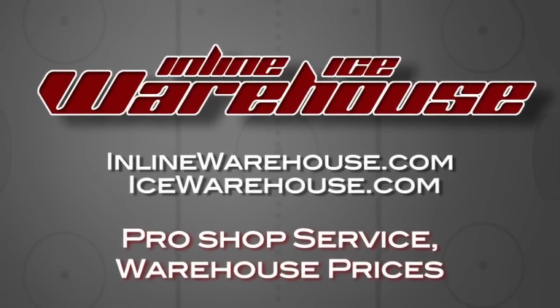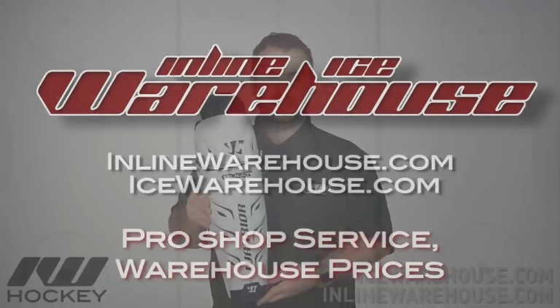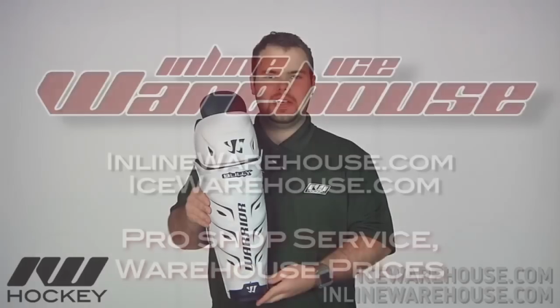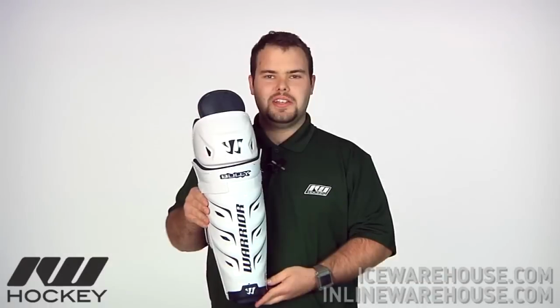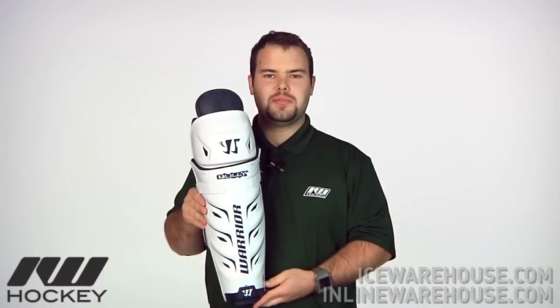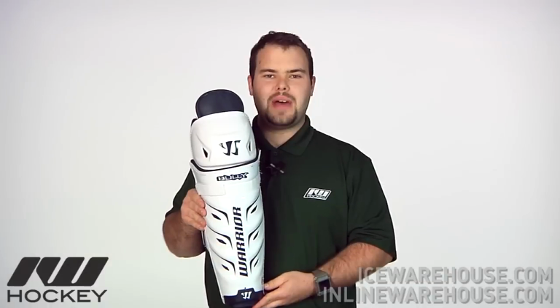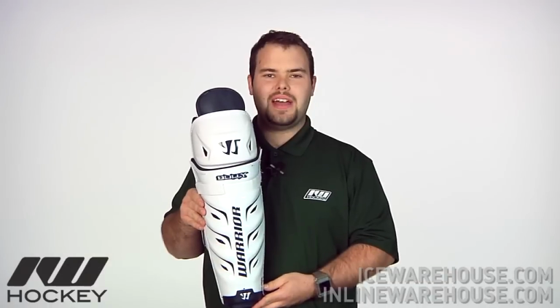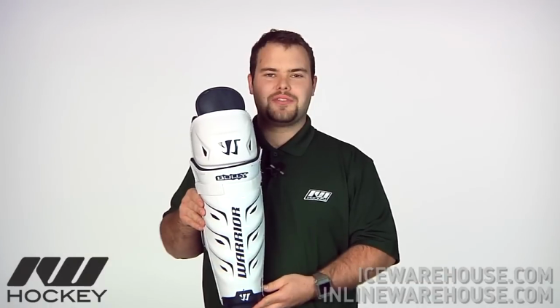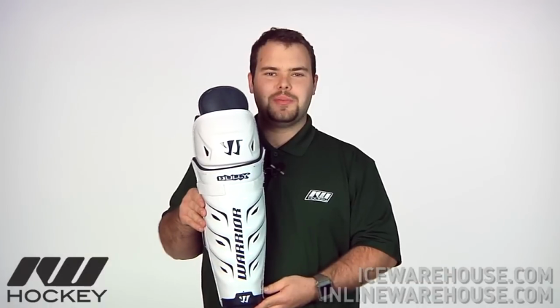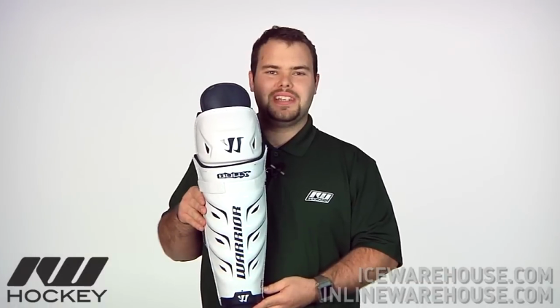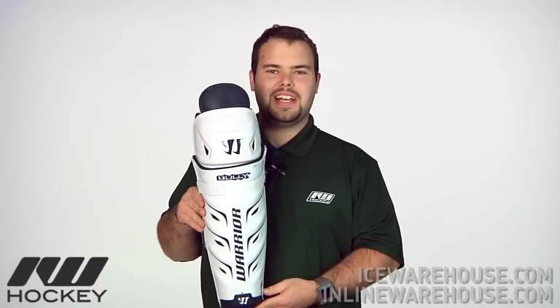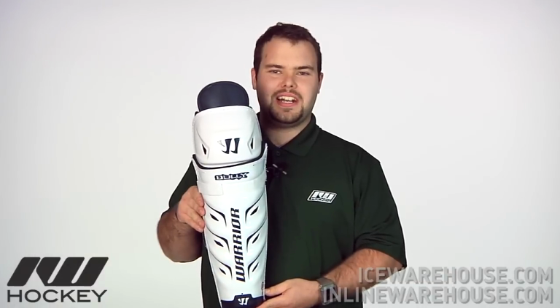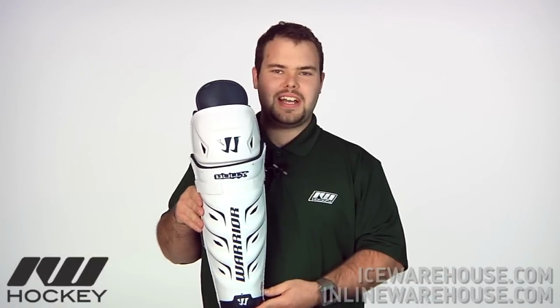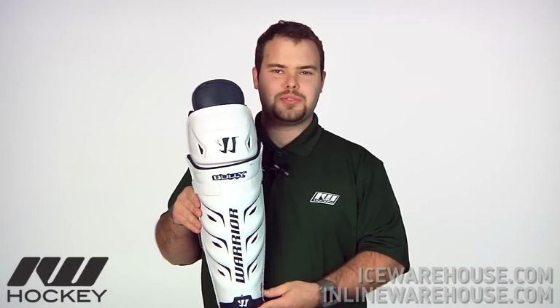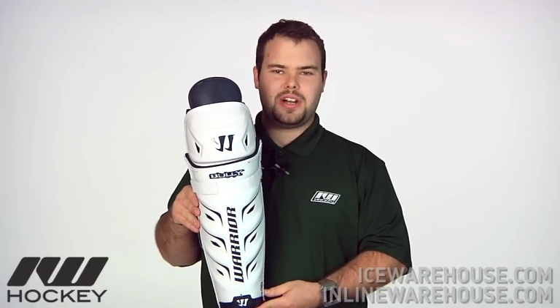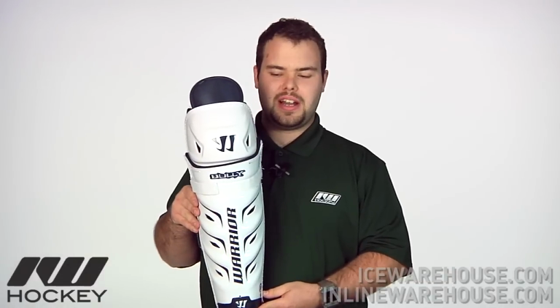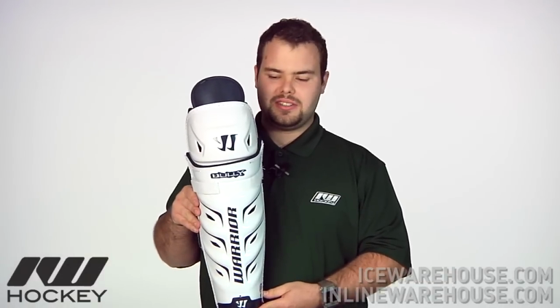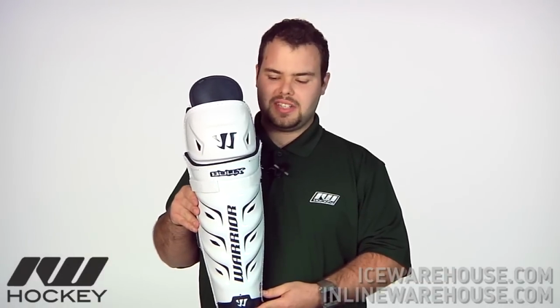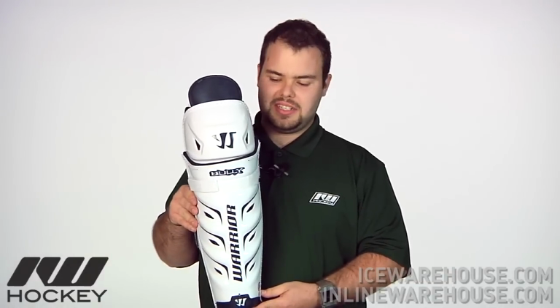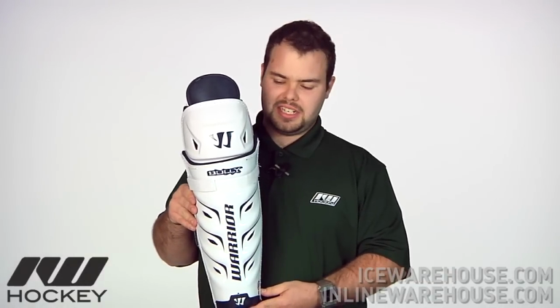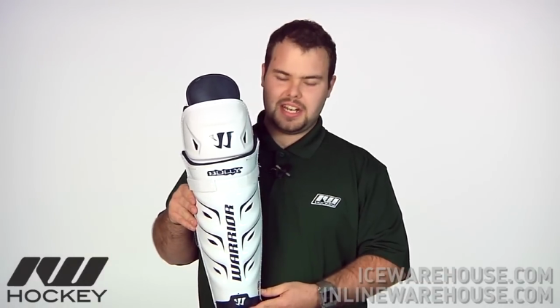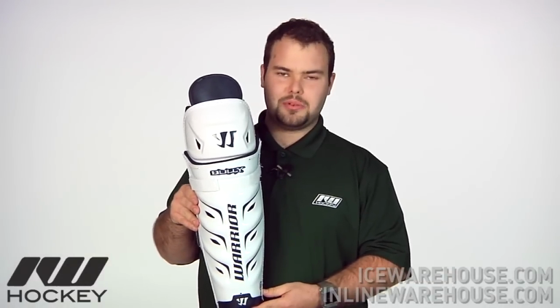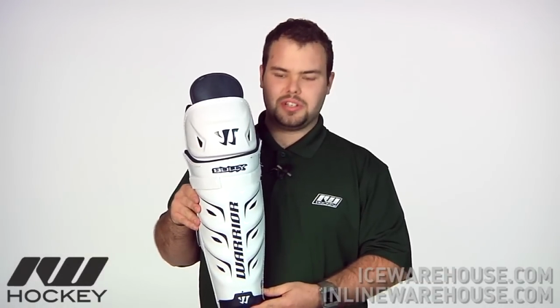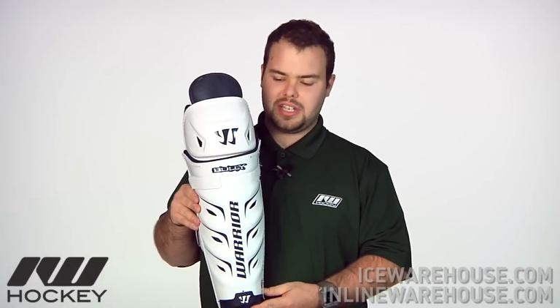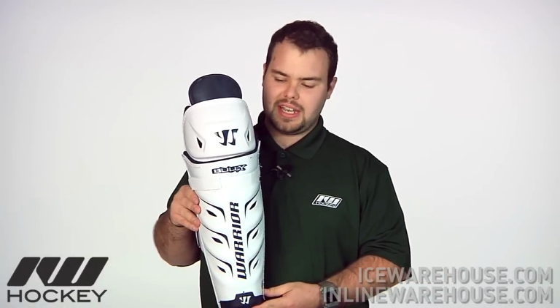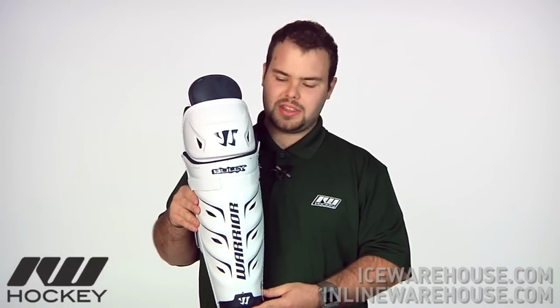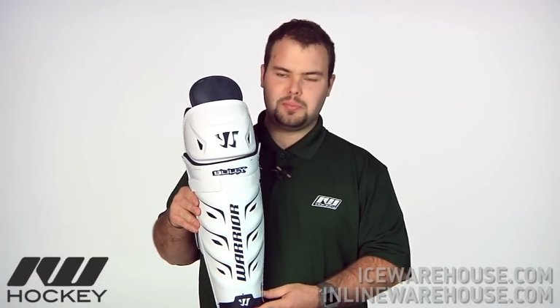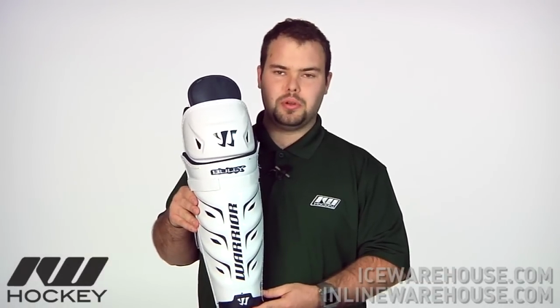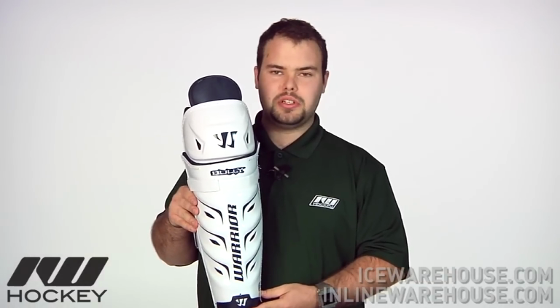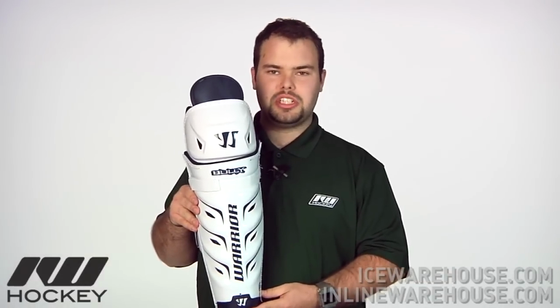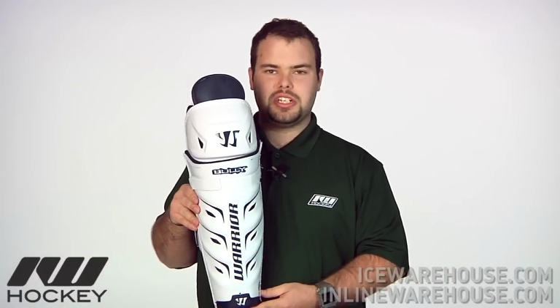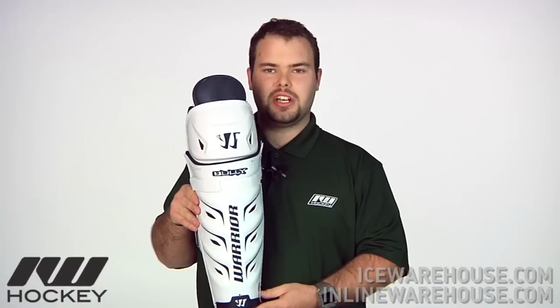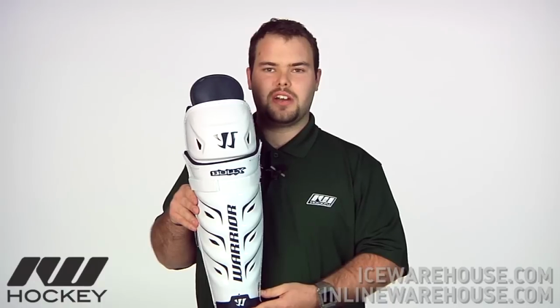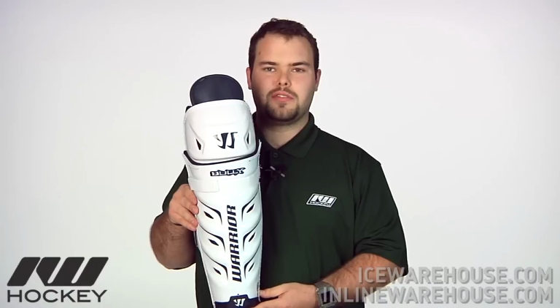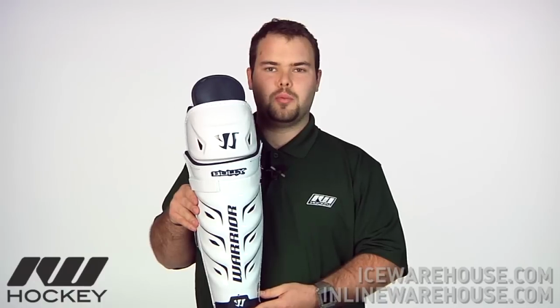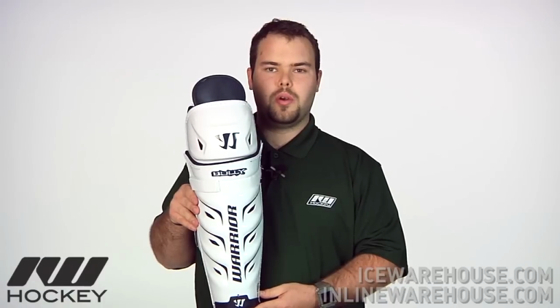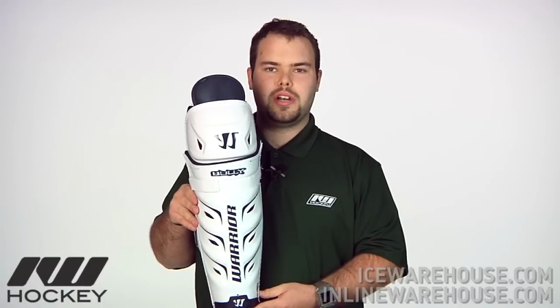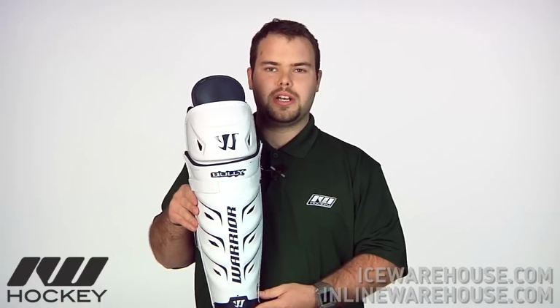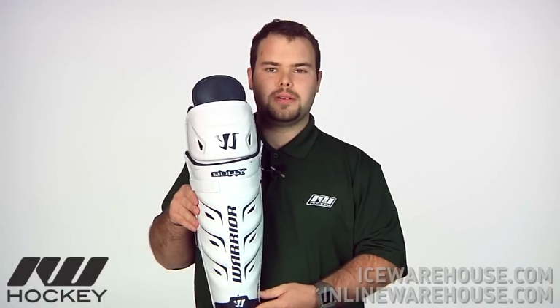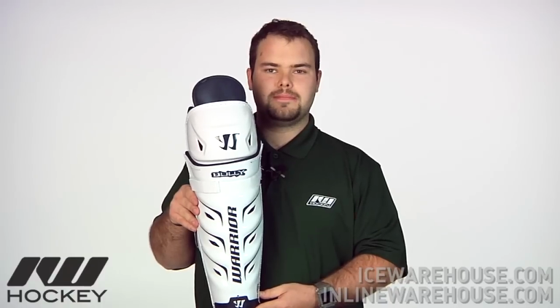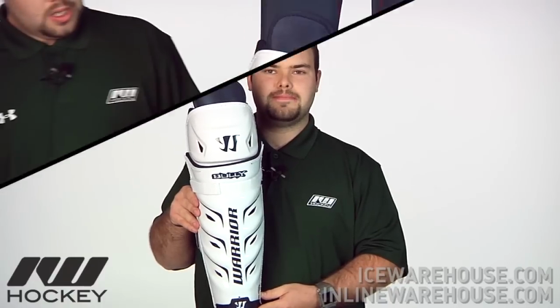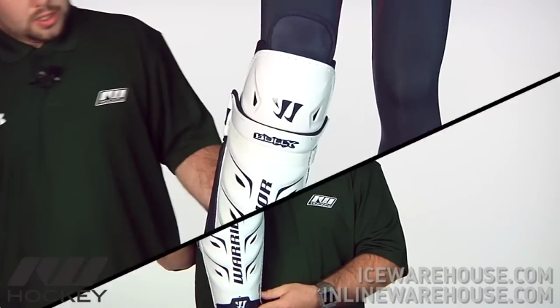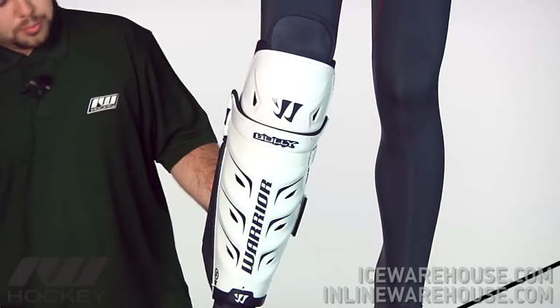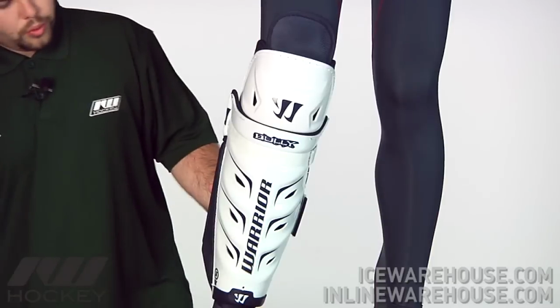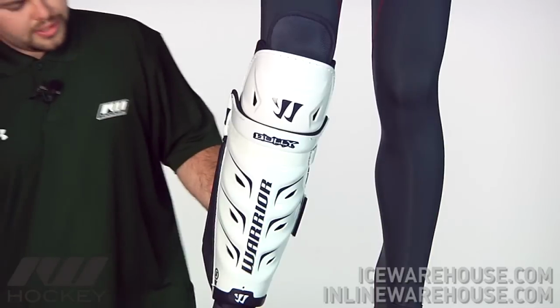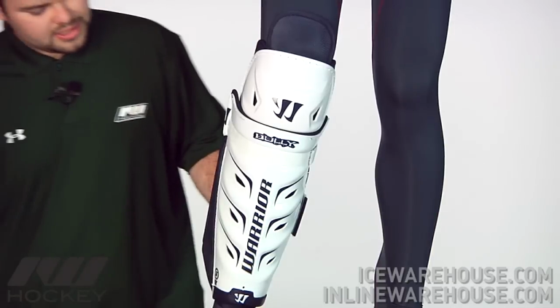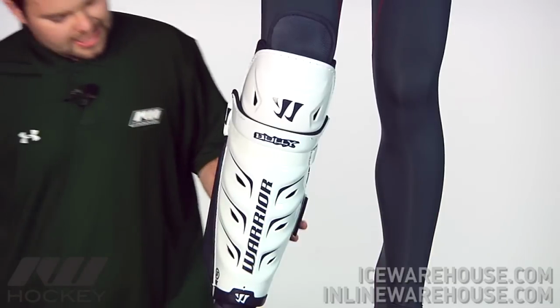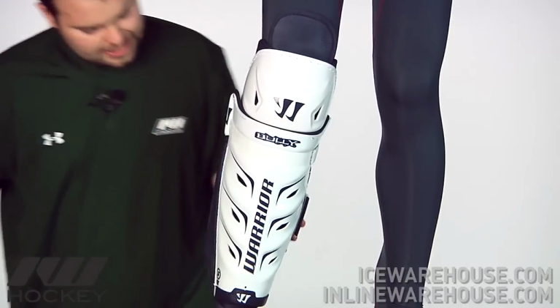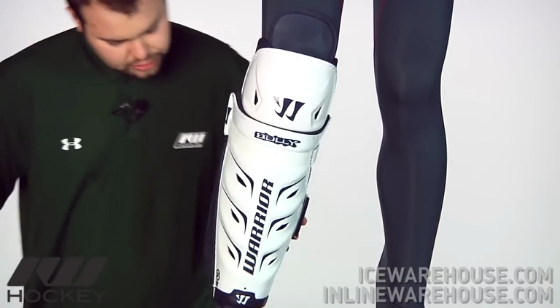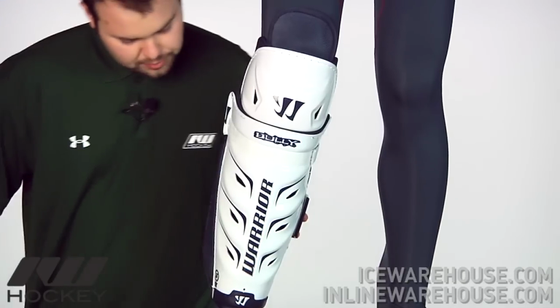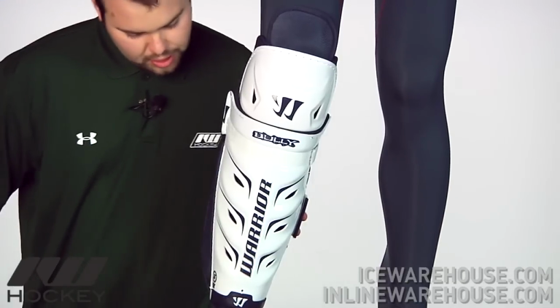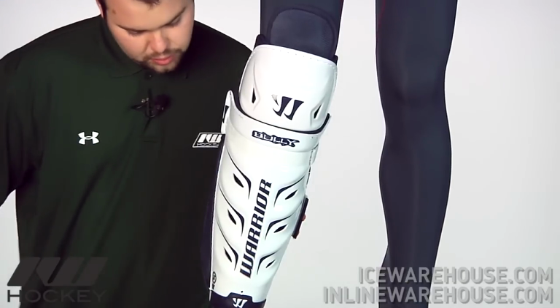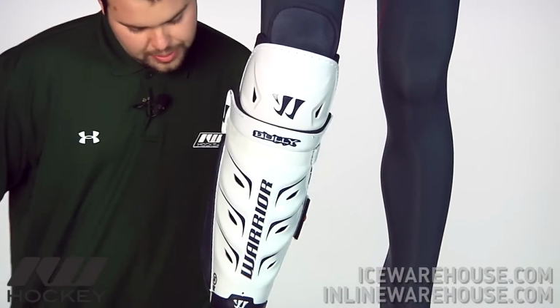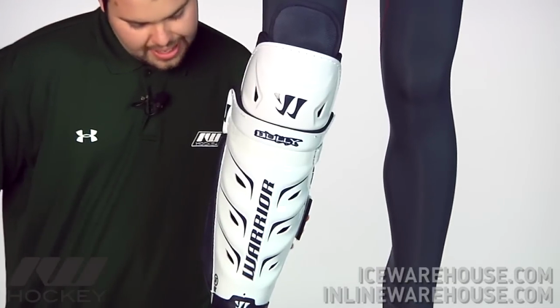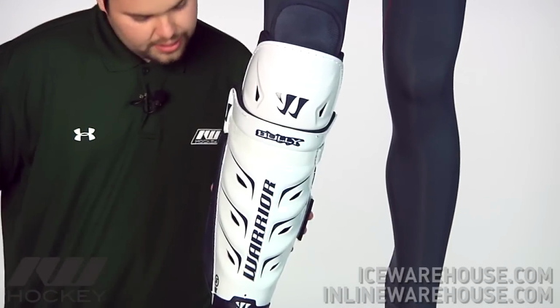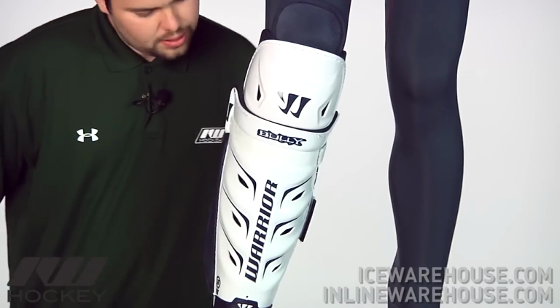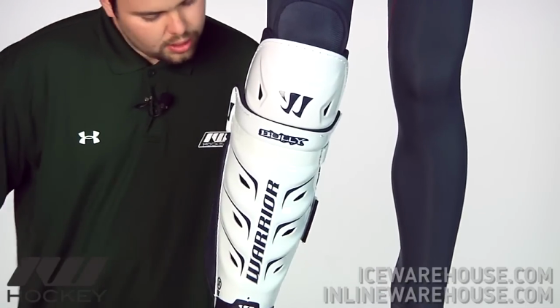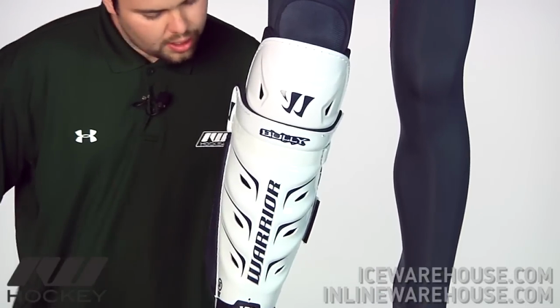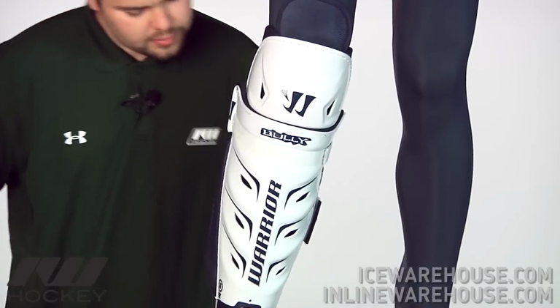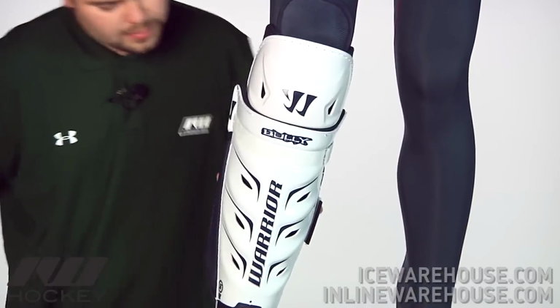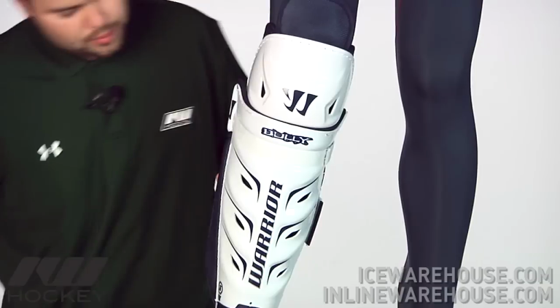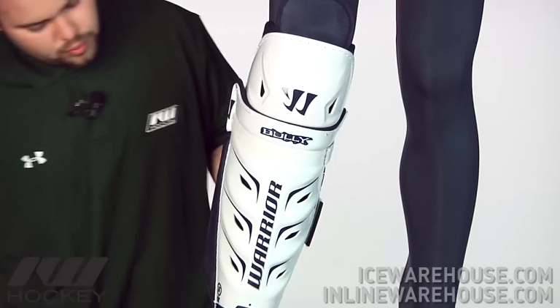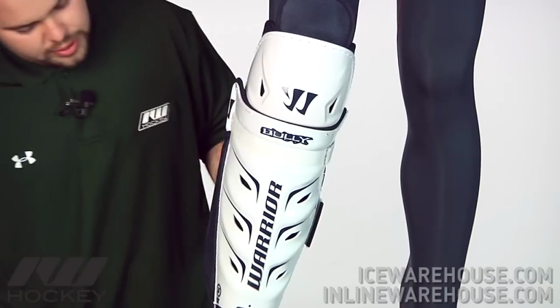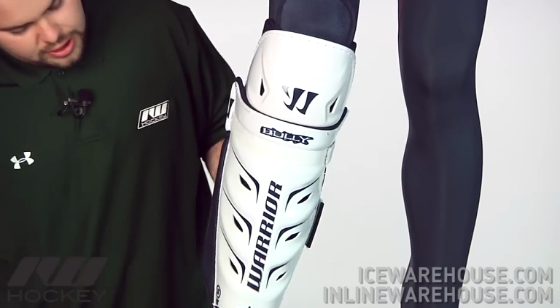This is Matt from Inline and Ice Warehouse, and today we're looking at the Bully Shin Guard from Warrior. The Bully is the entry model pad offered by Warrior.